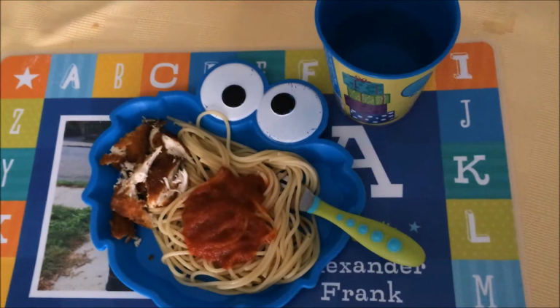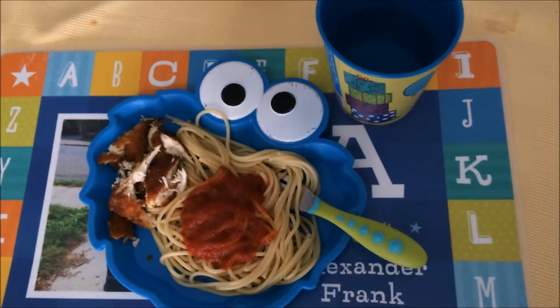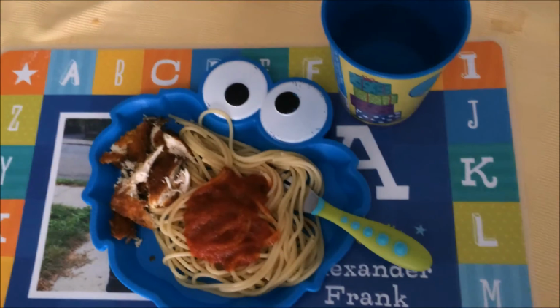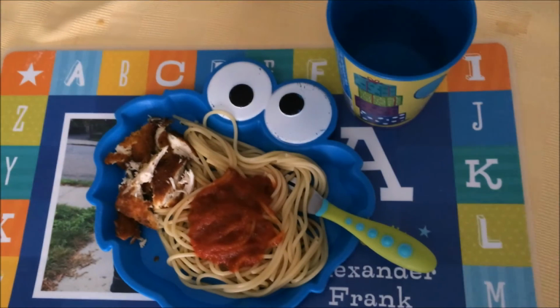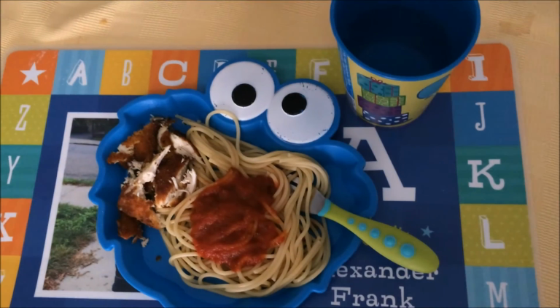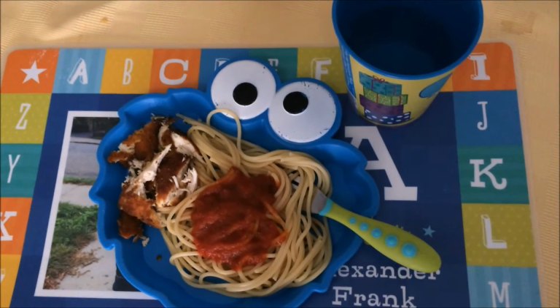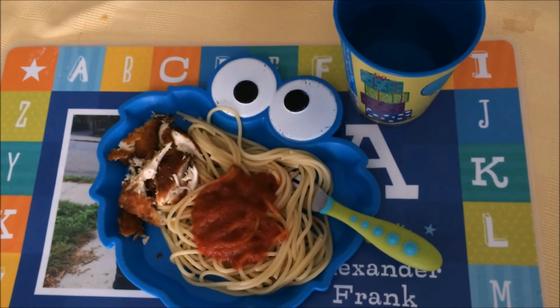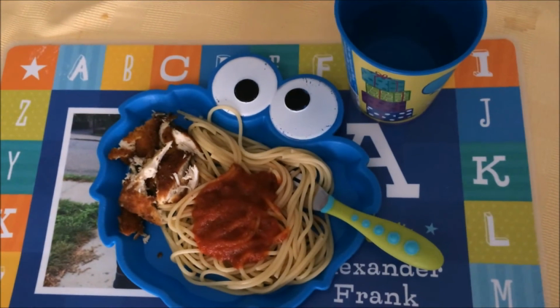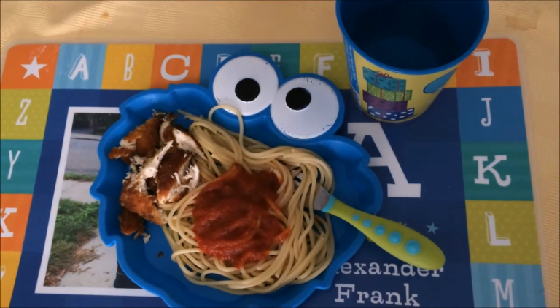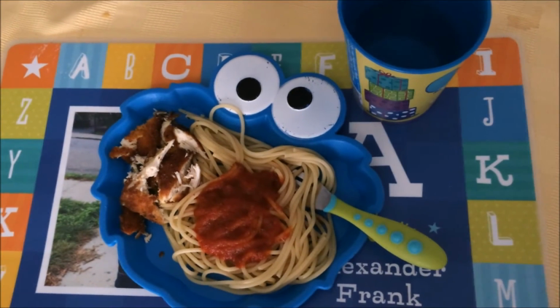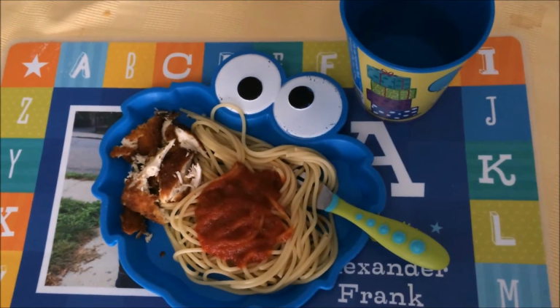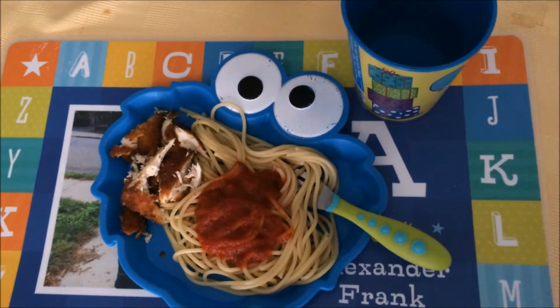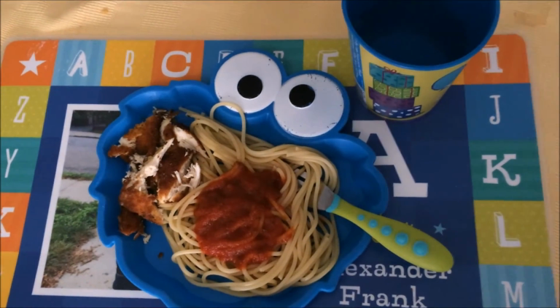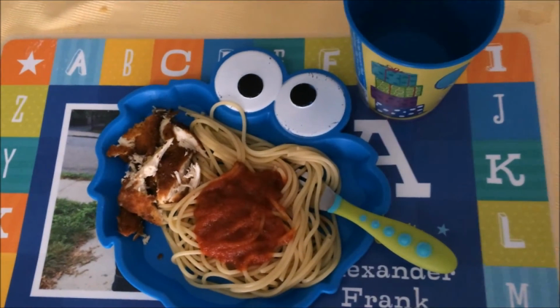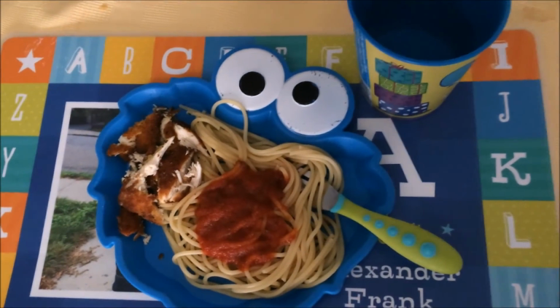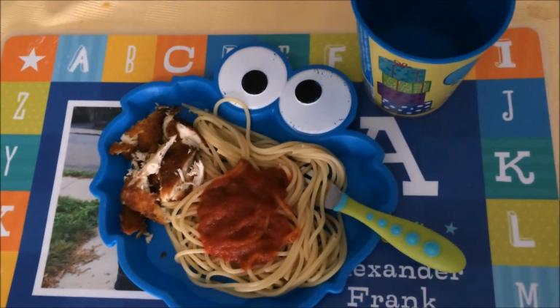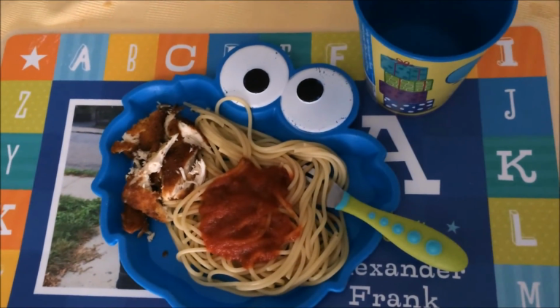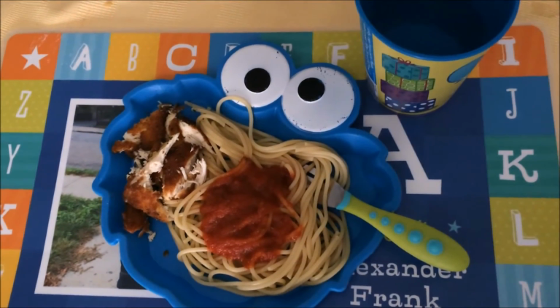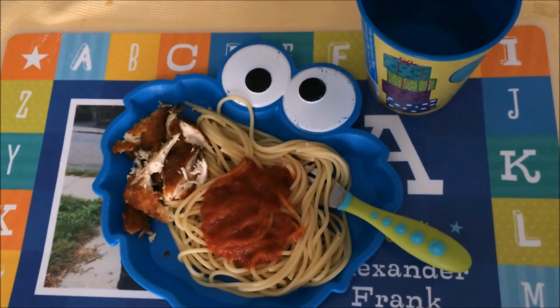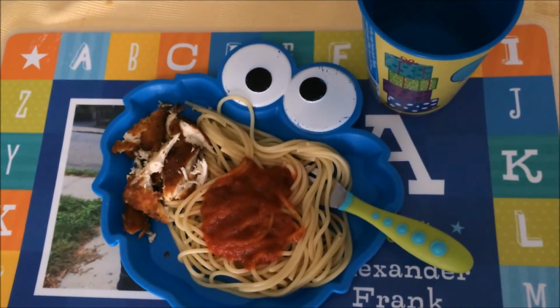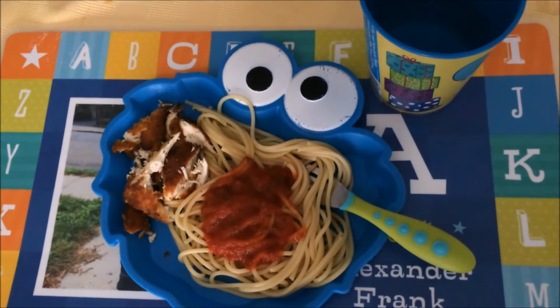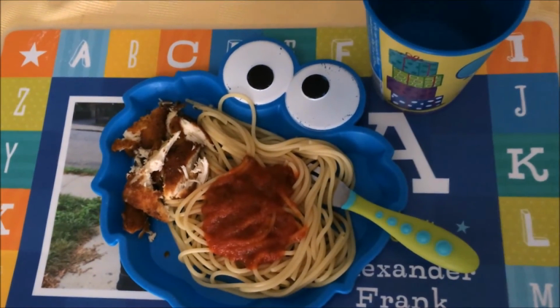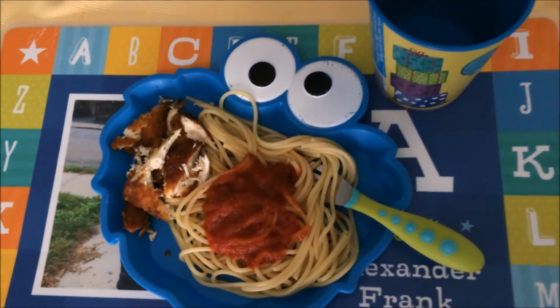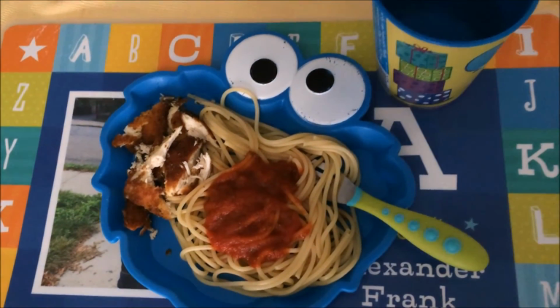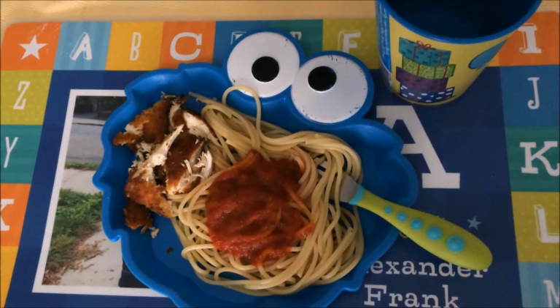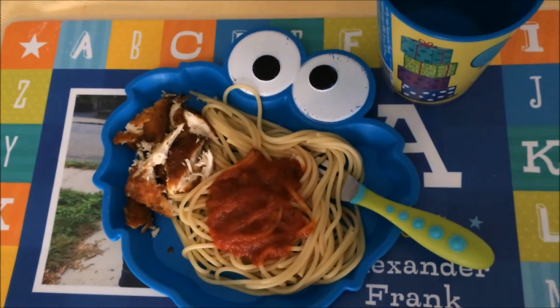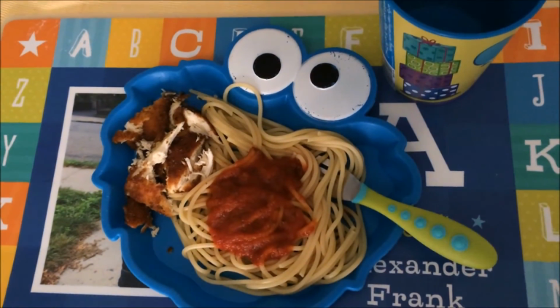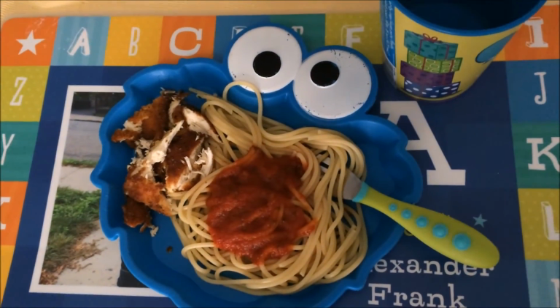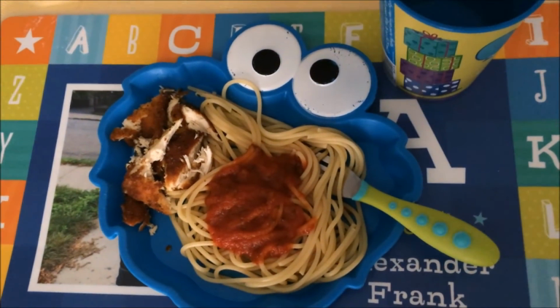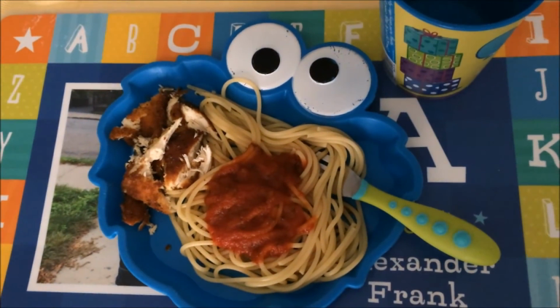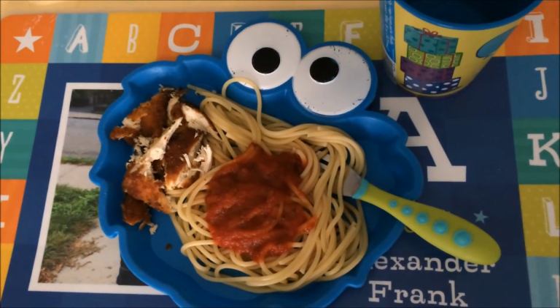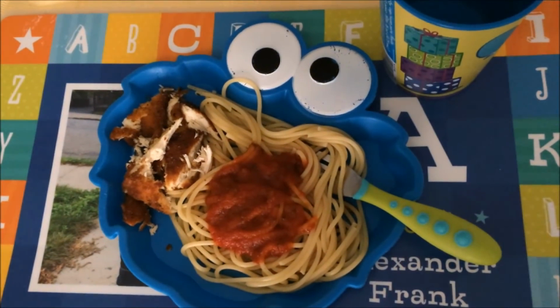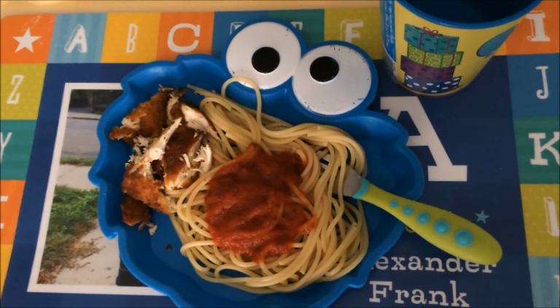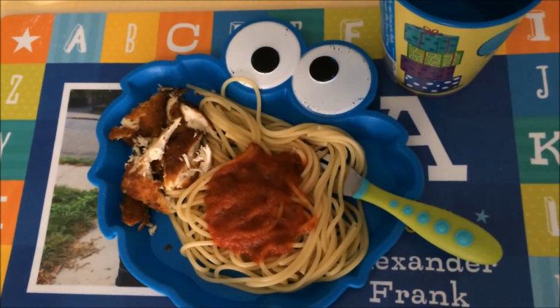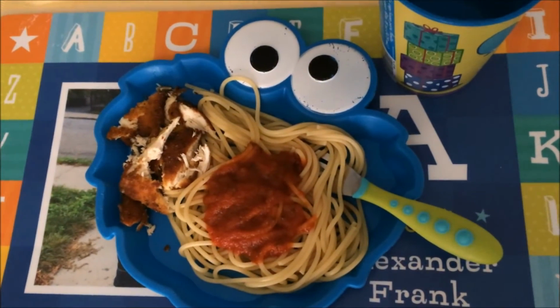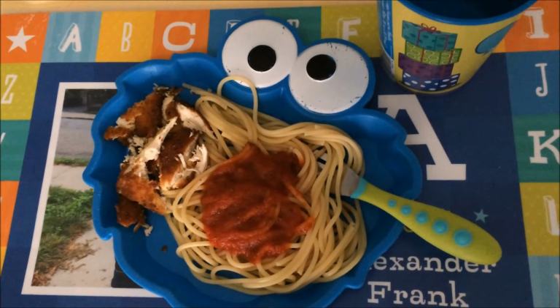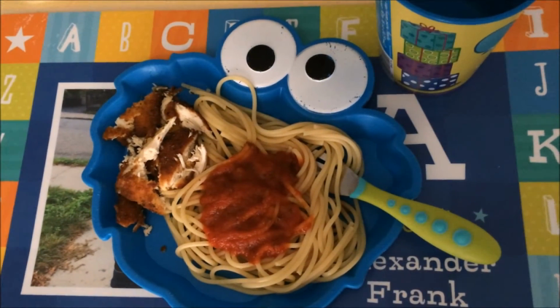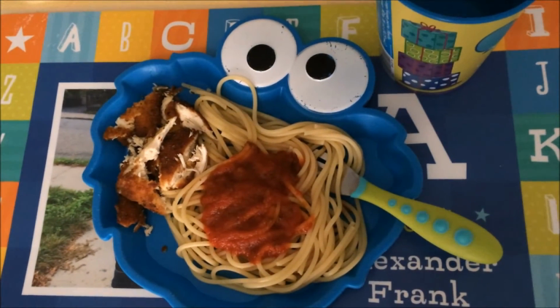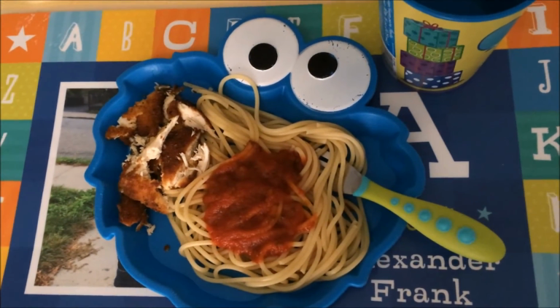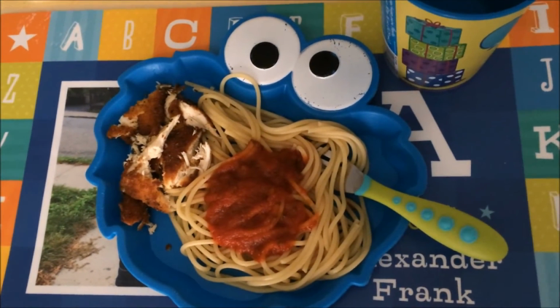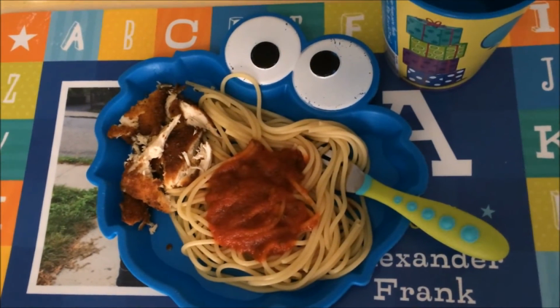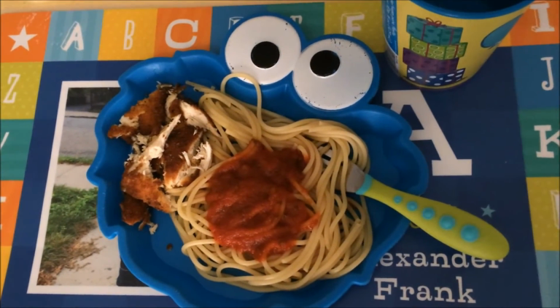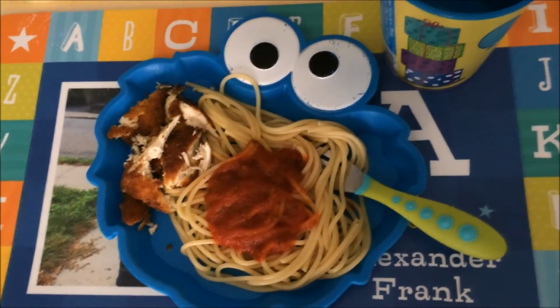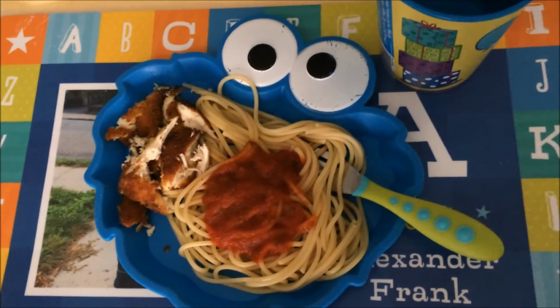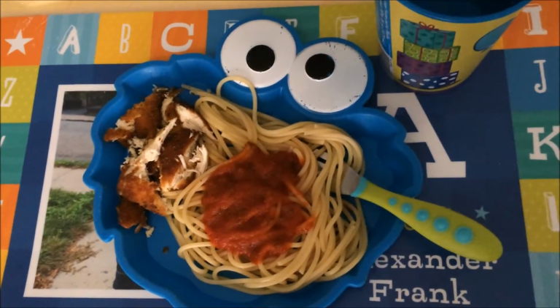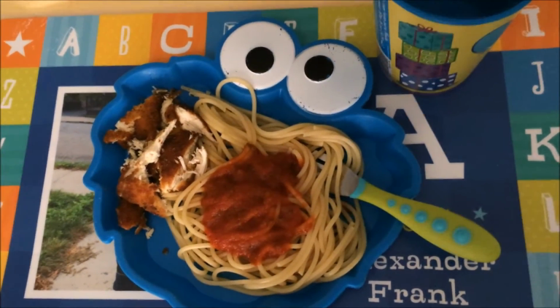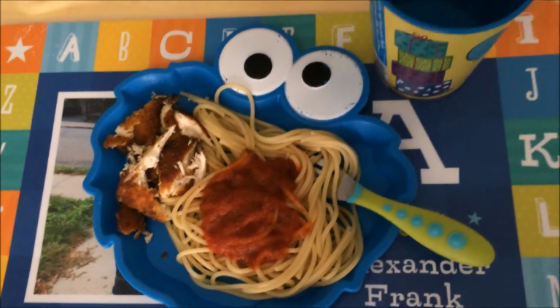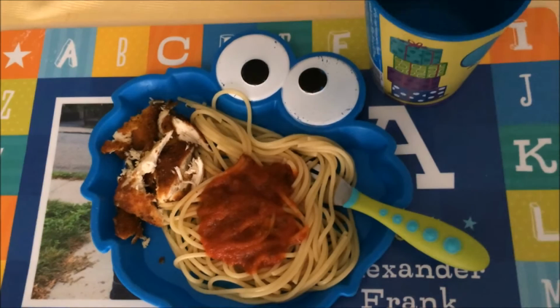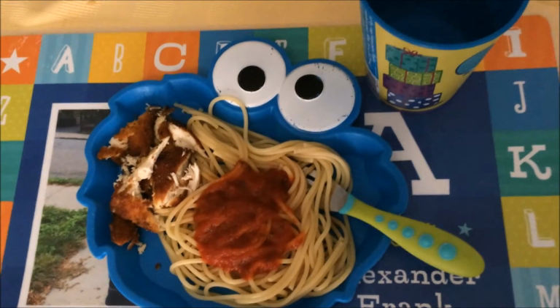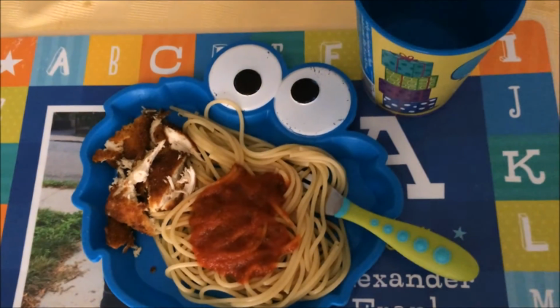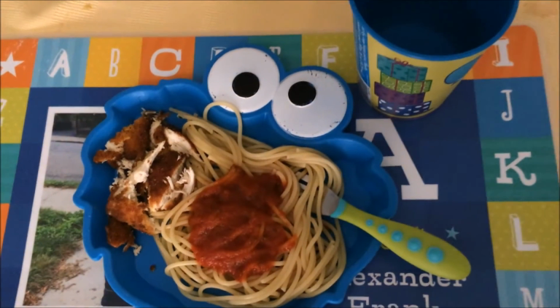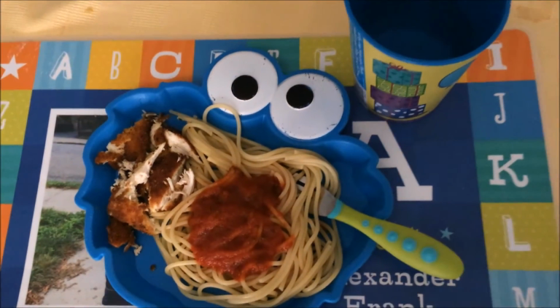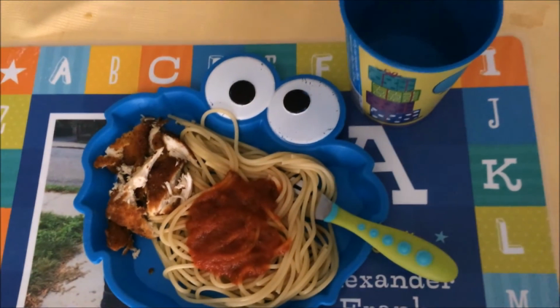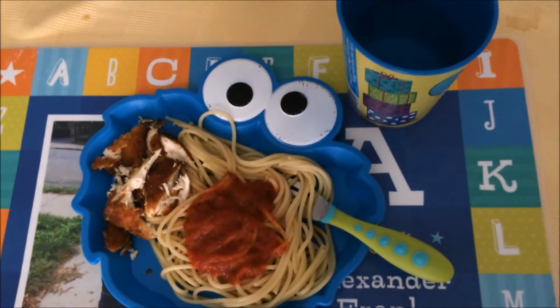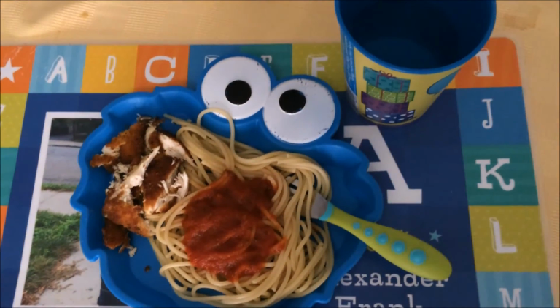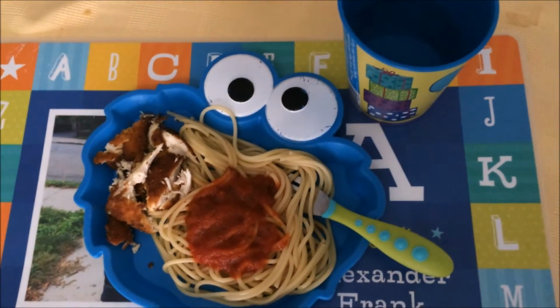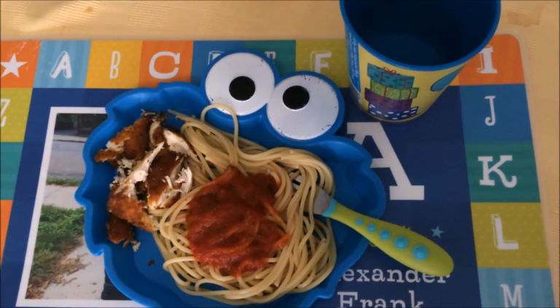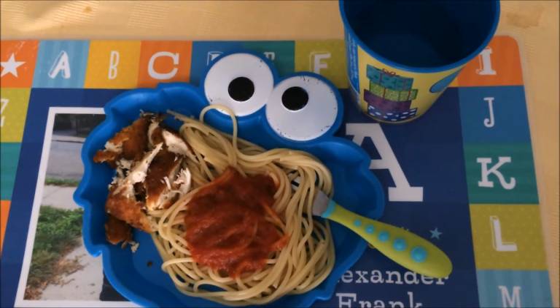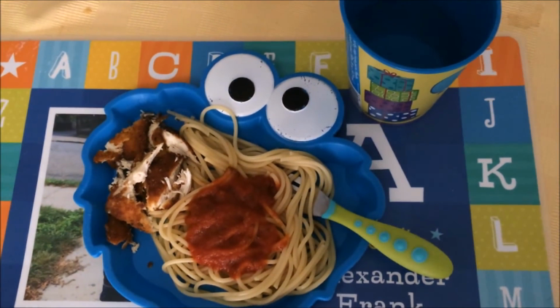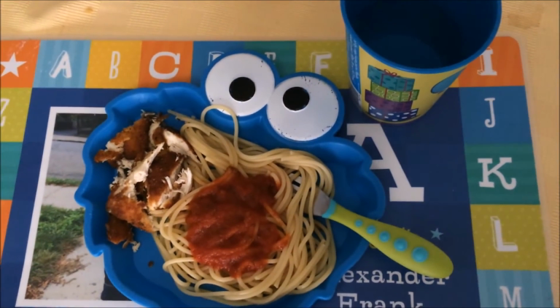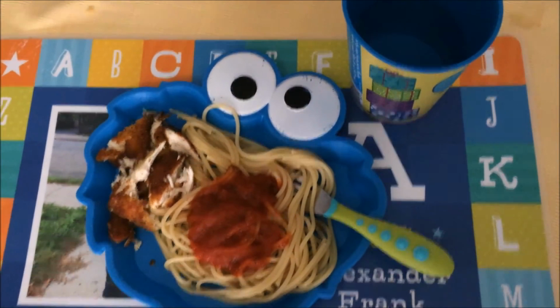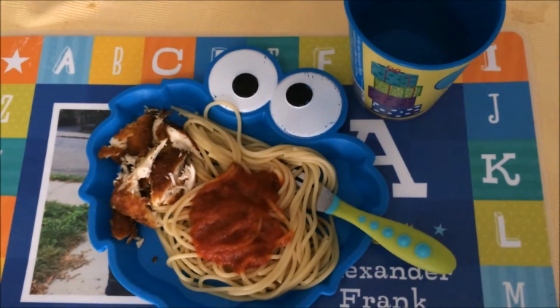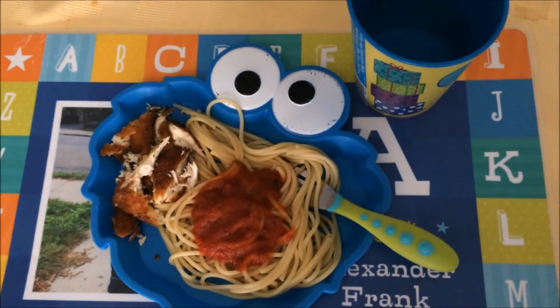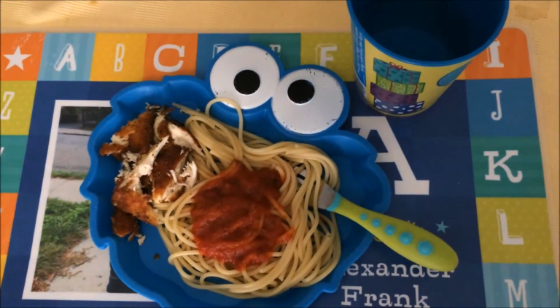And for dinner Alex is going to have some spaghetti with chicken cutlets, and water of course.